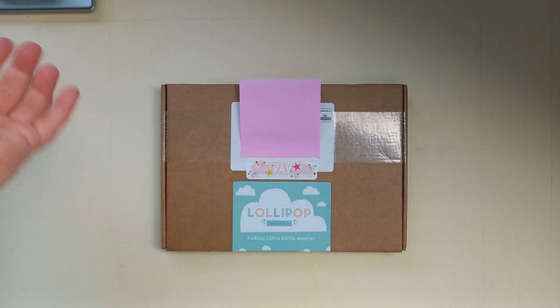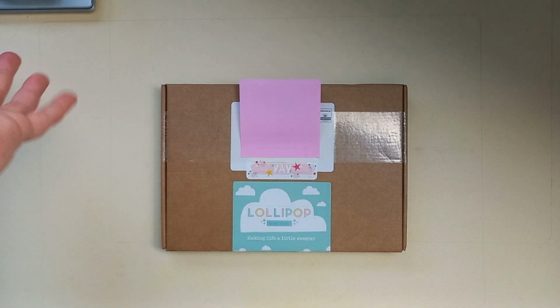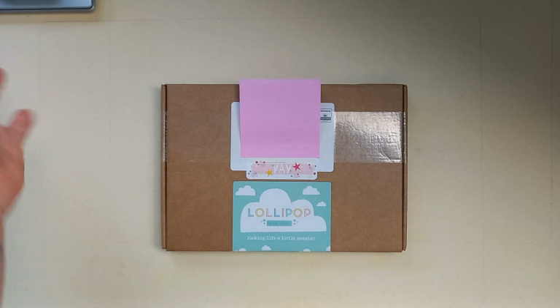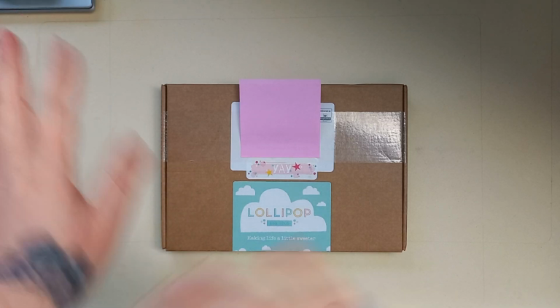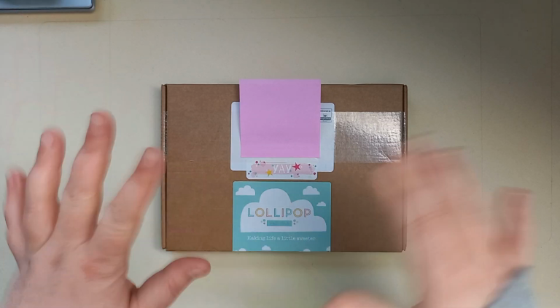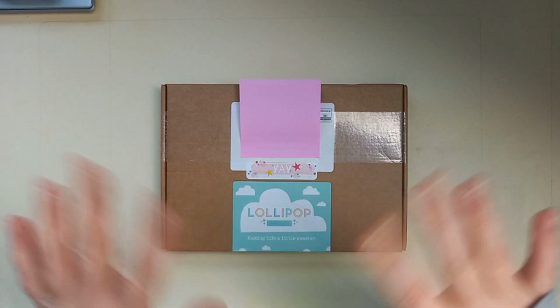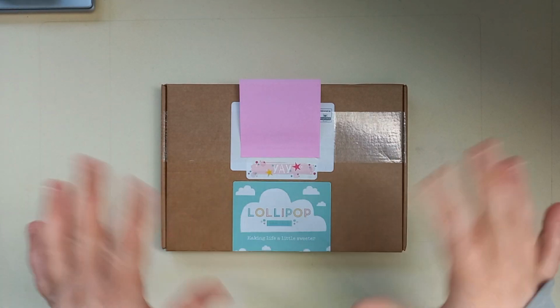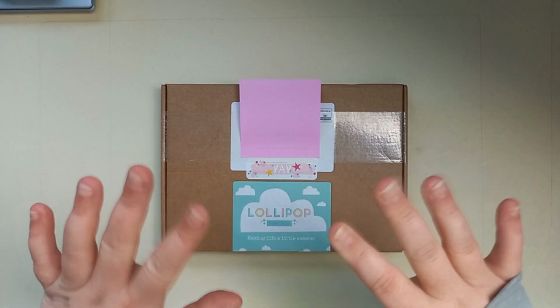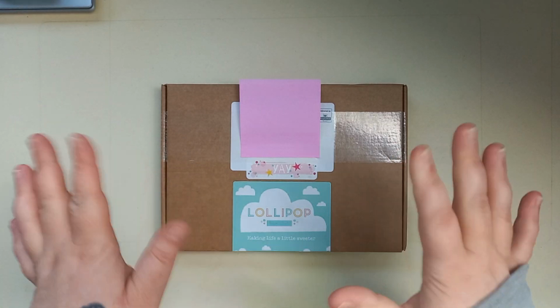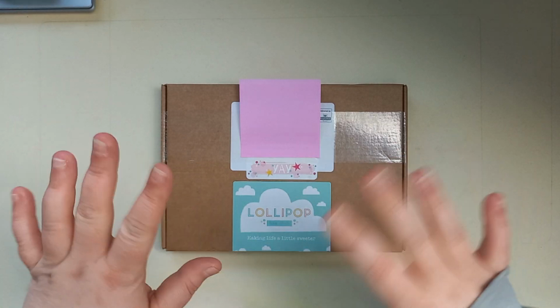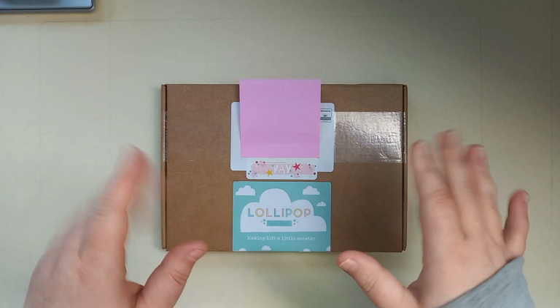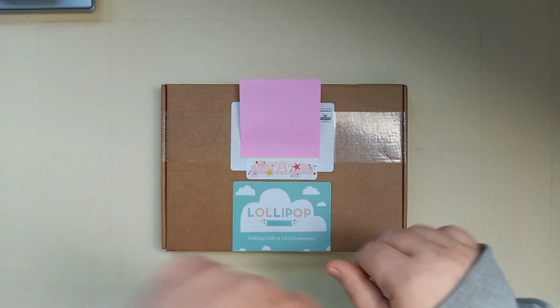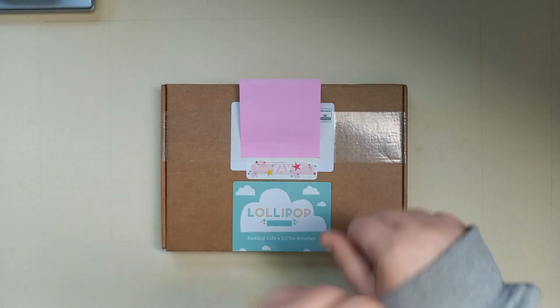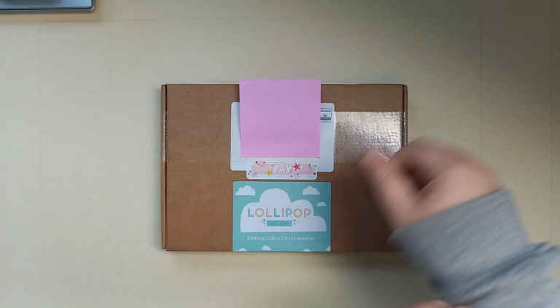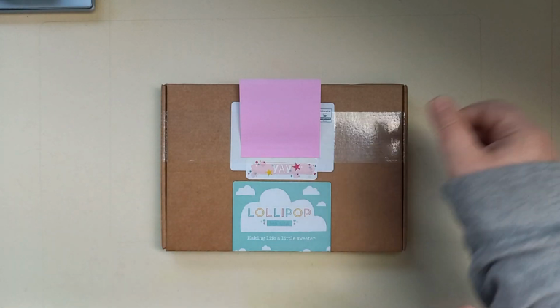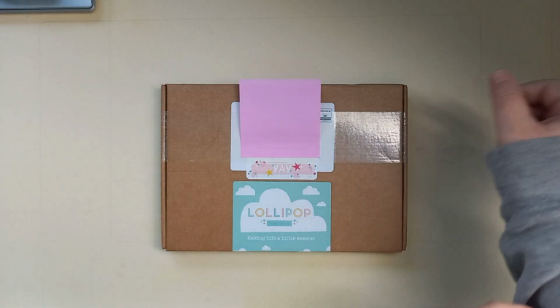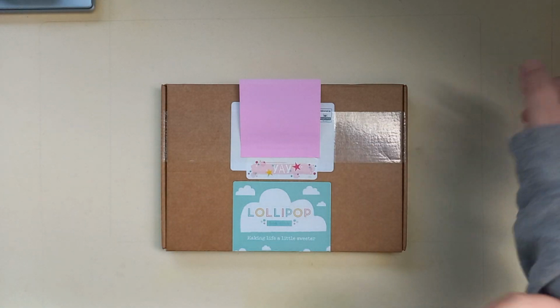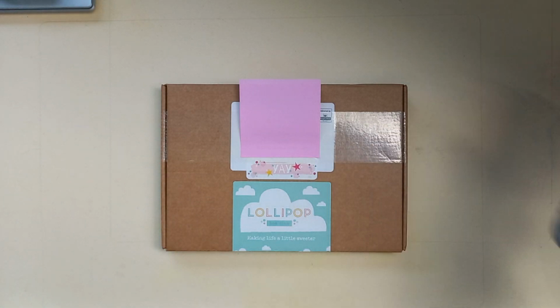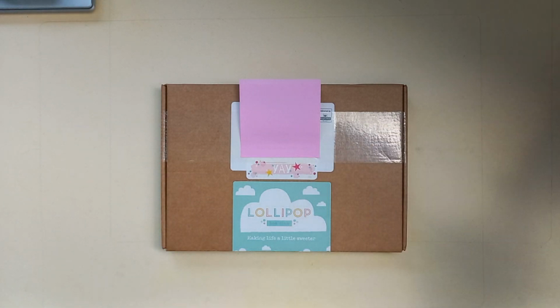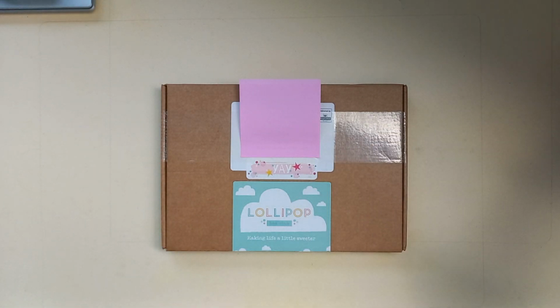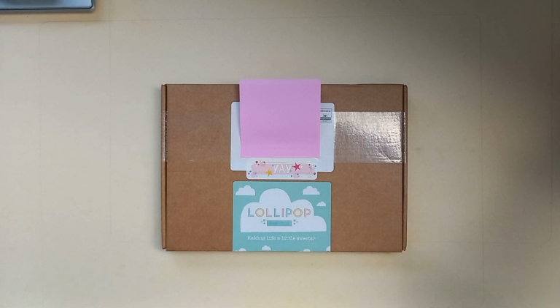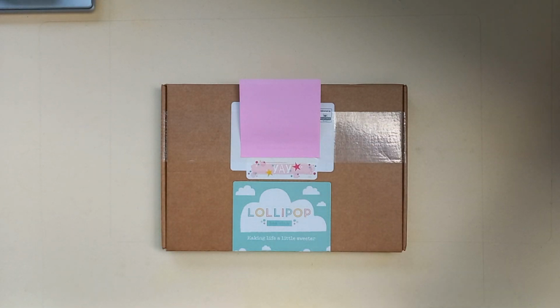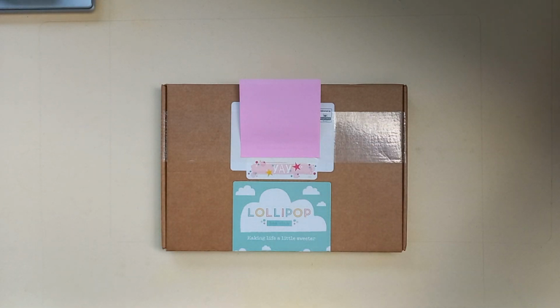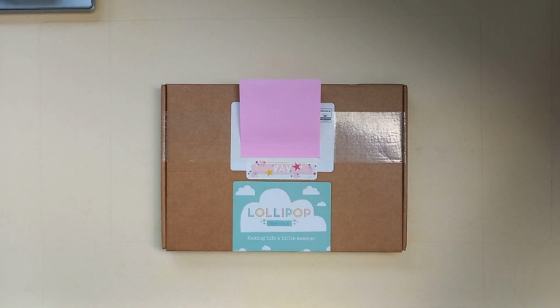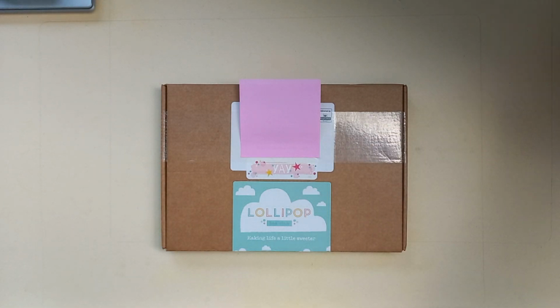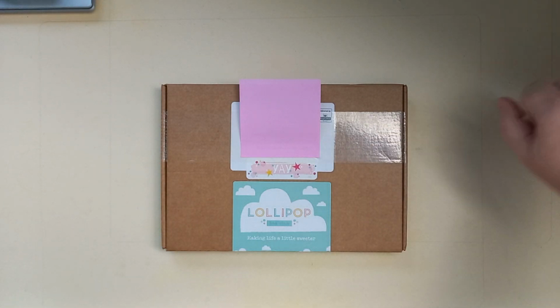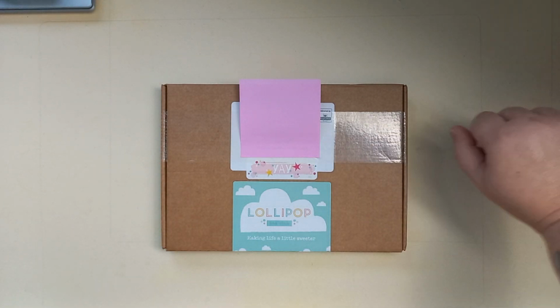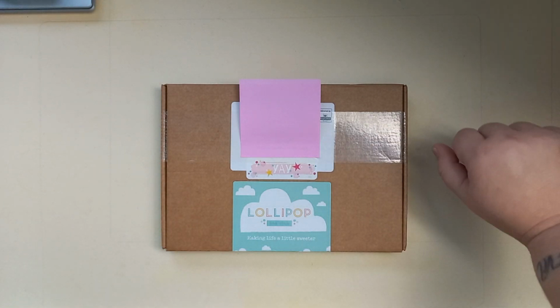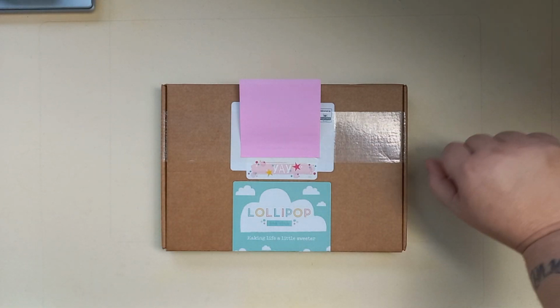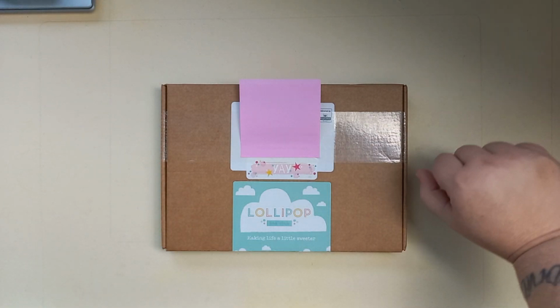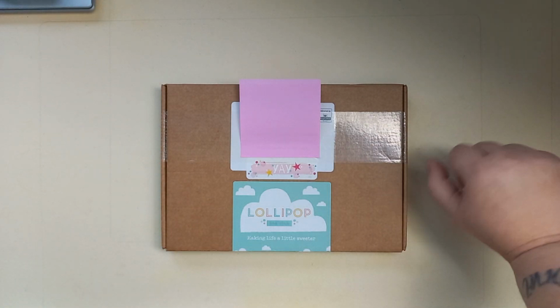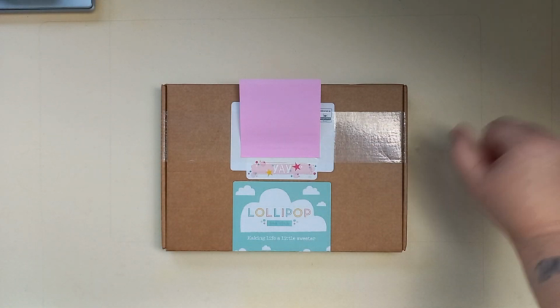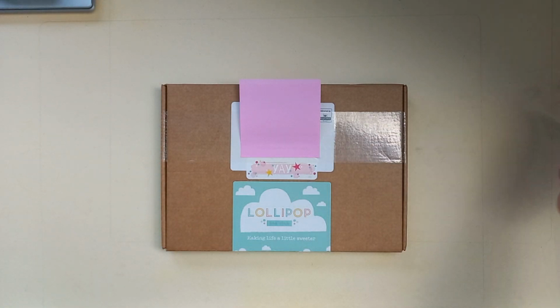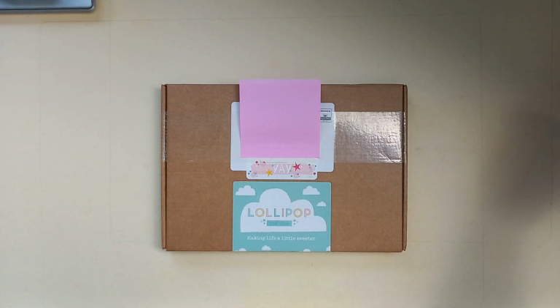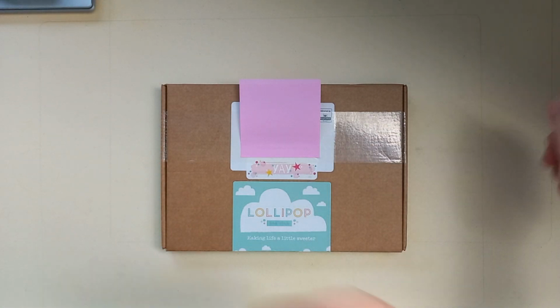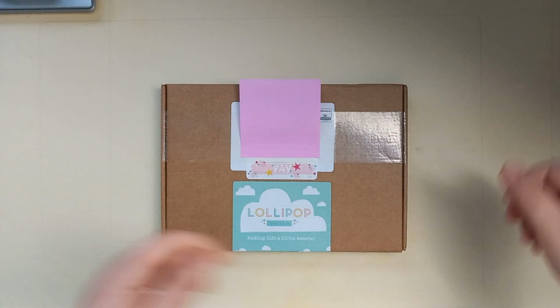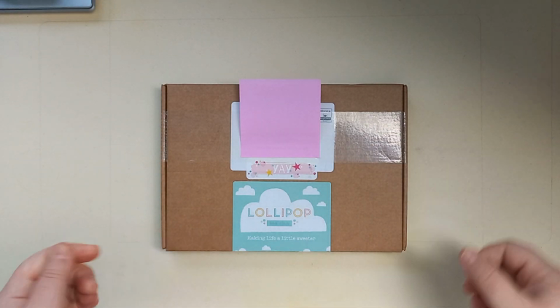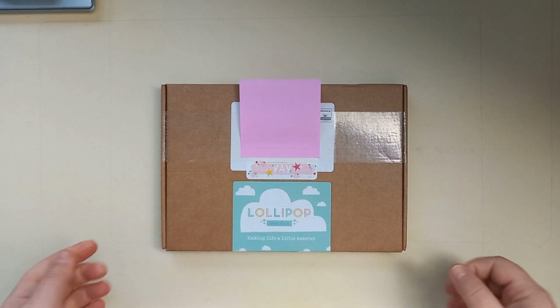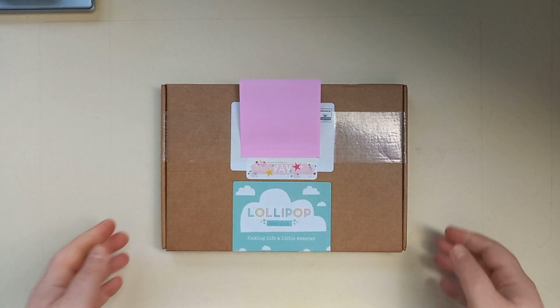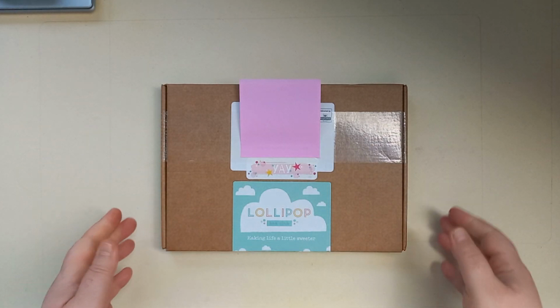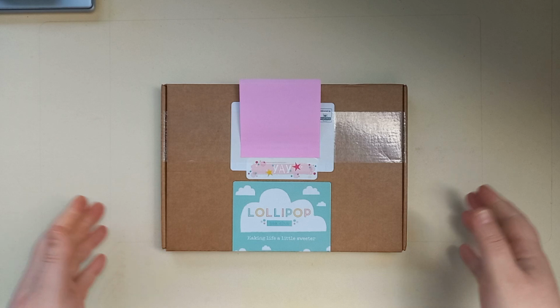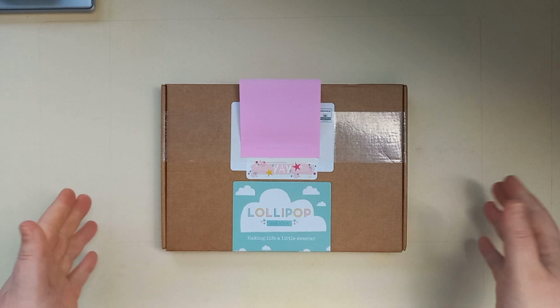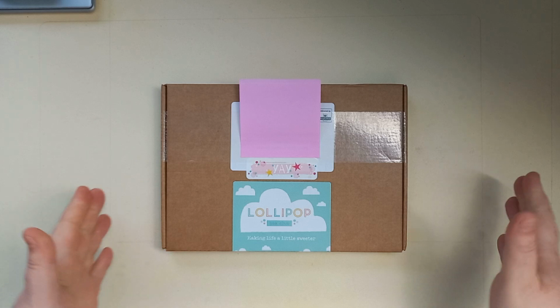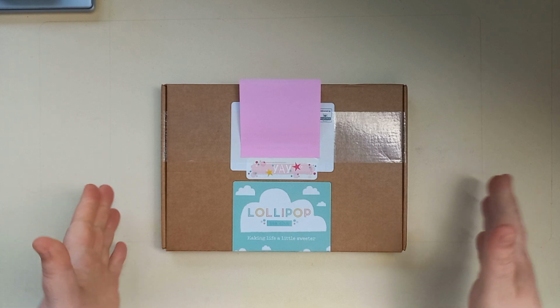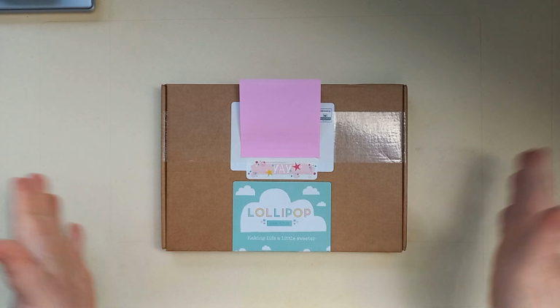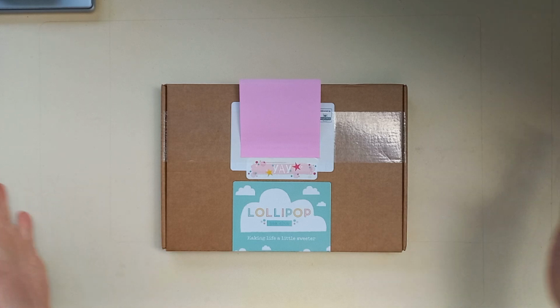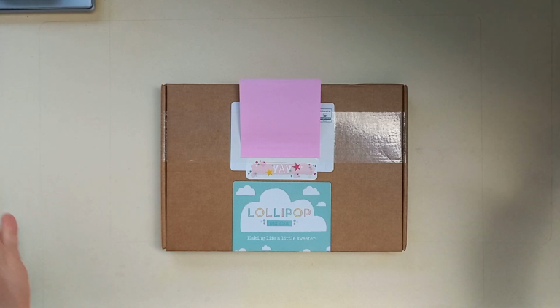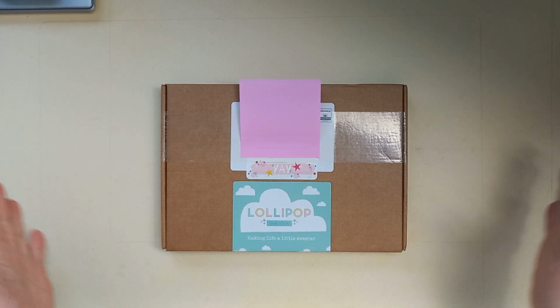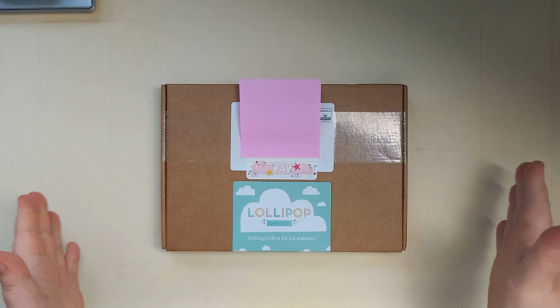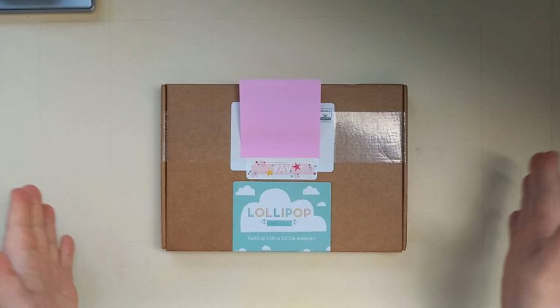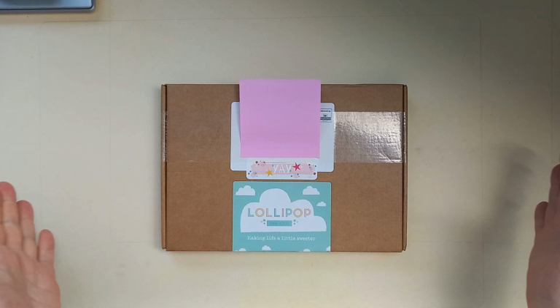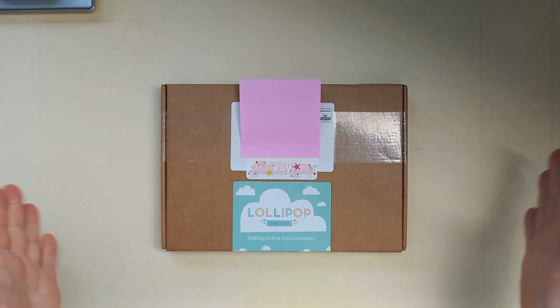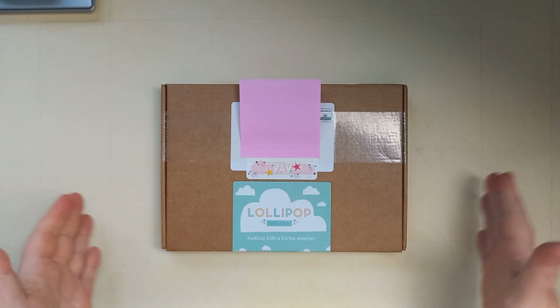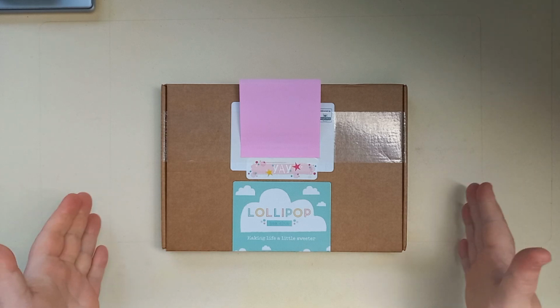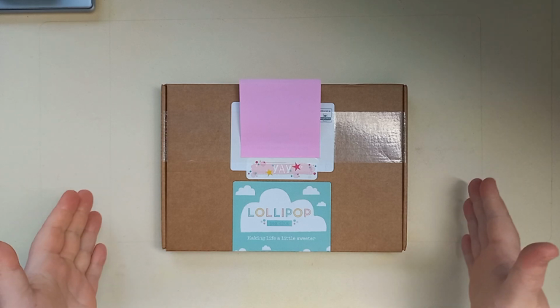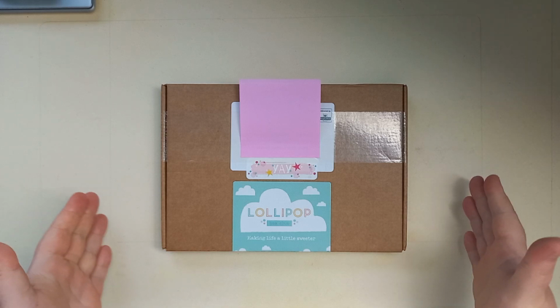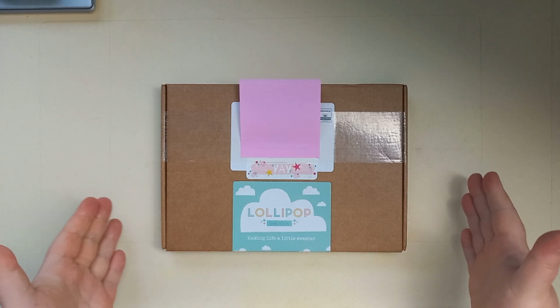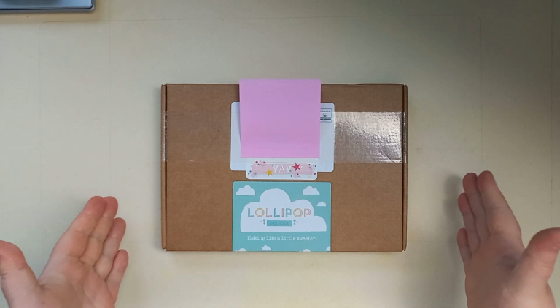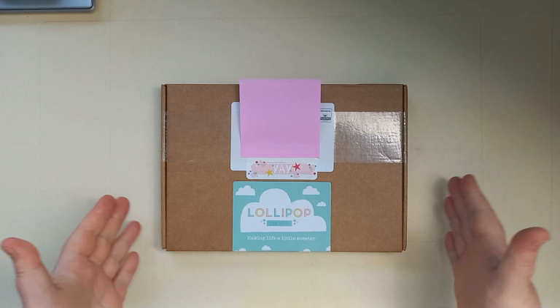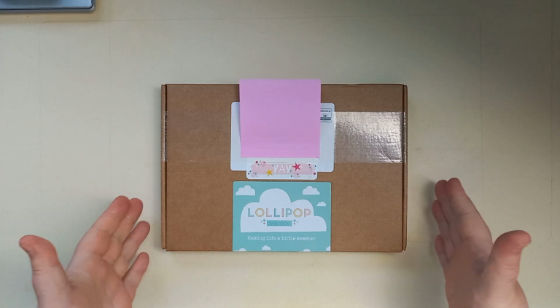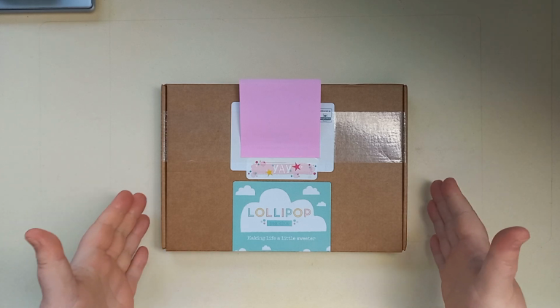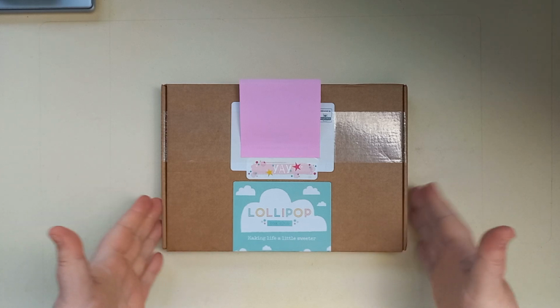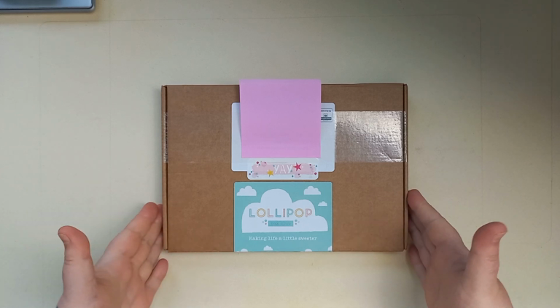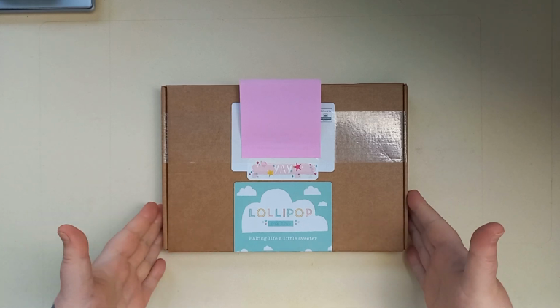Hello, welcome back to my channel, or welcome if you're new. Today's video is an unboxing.